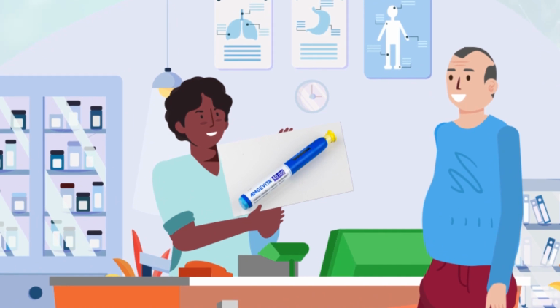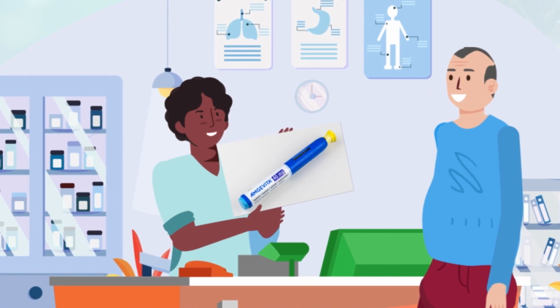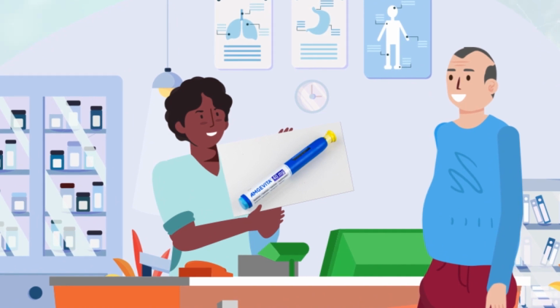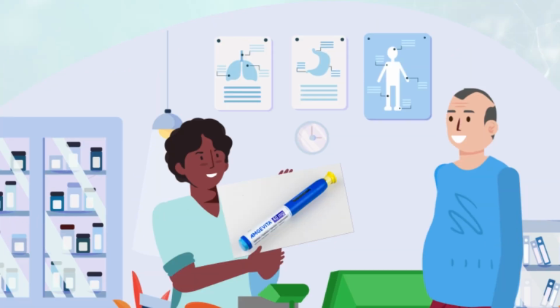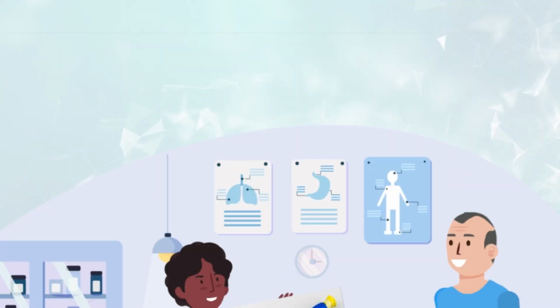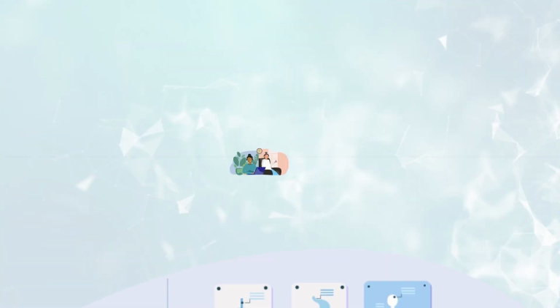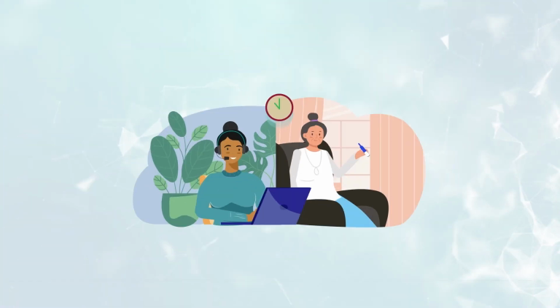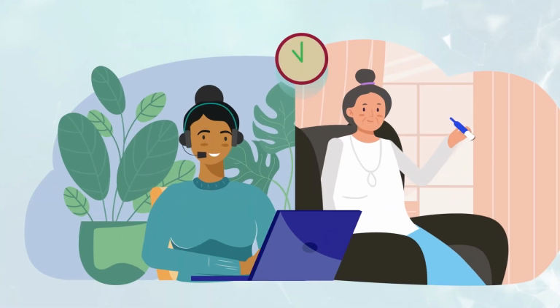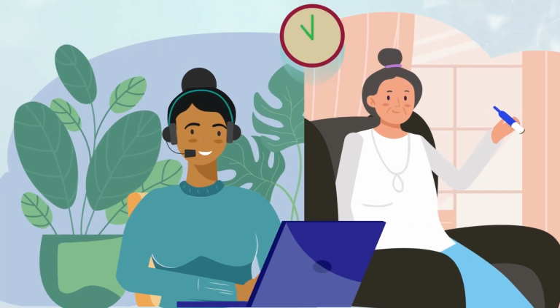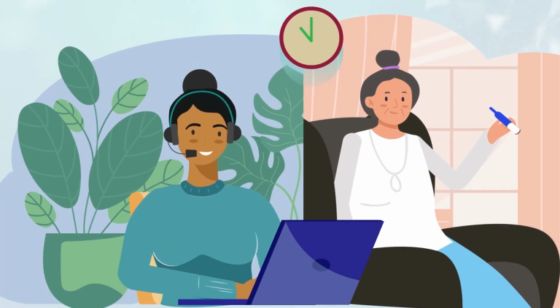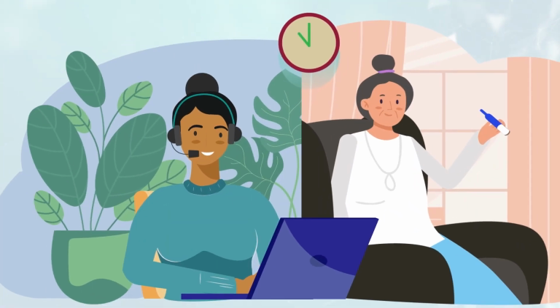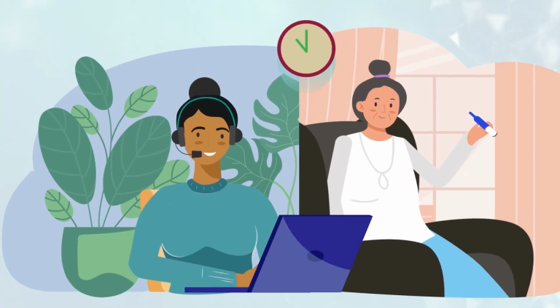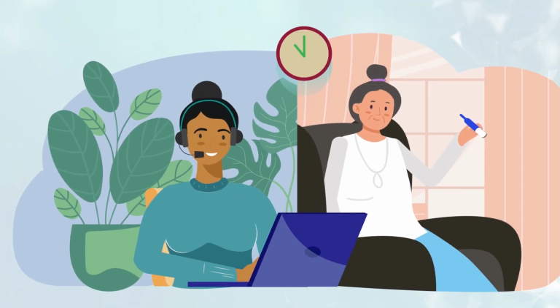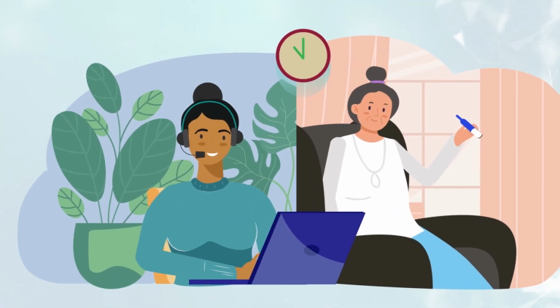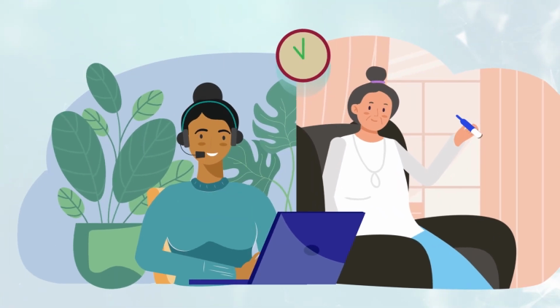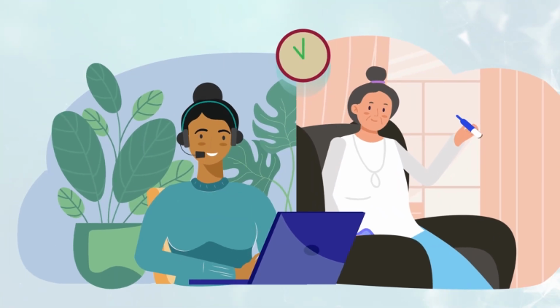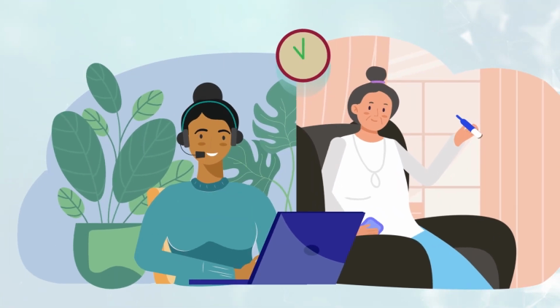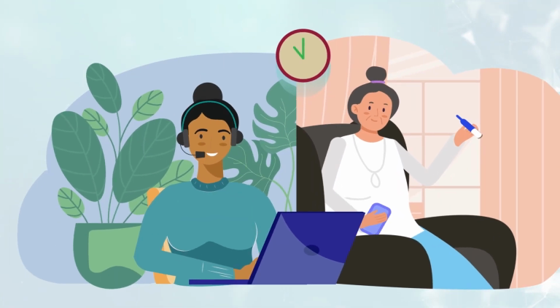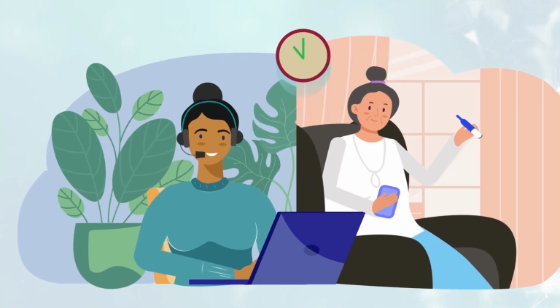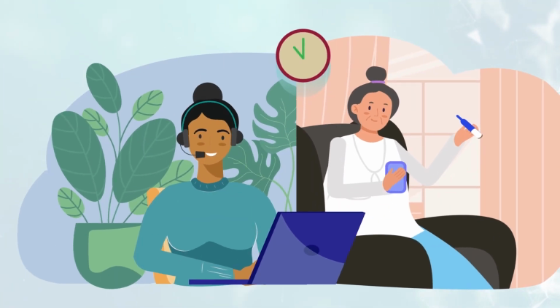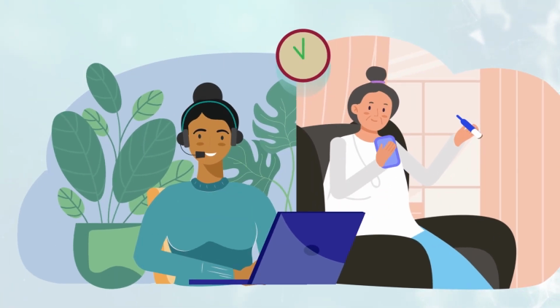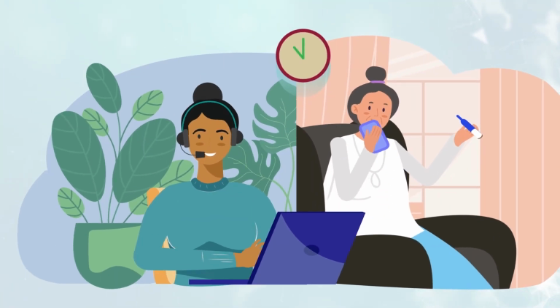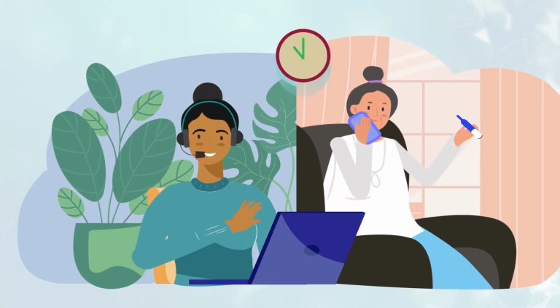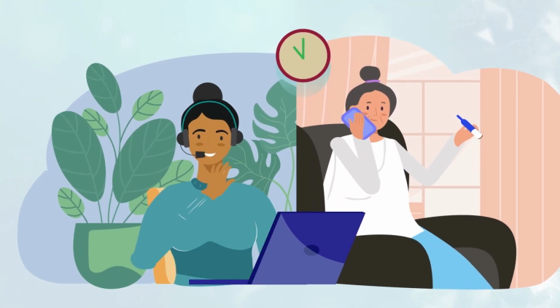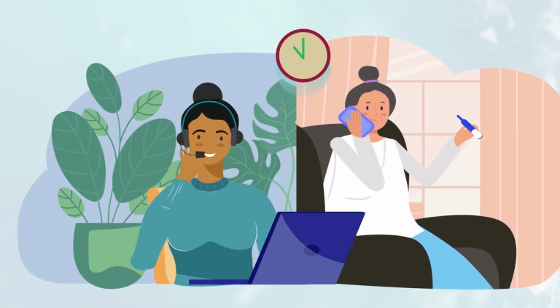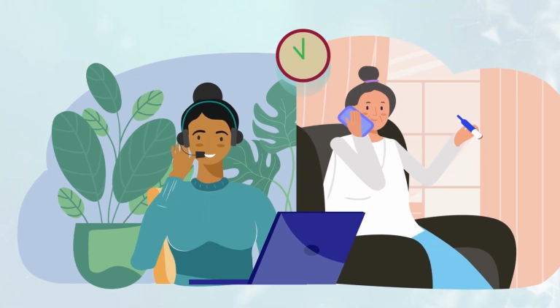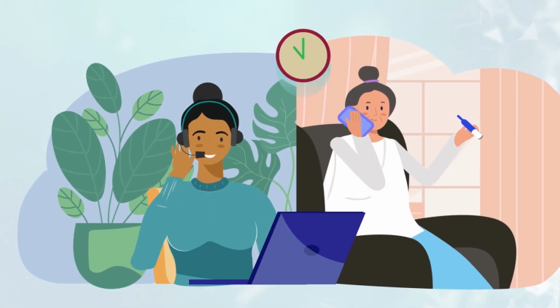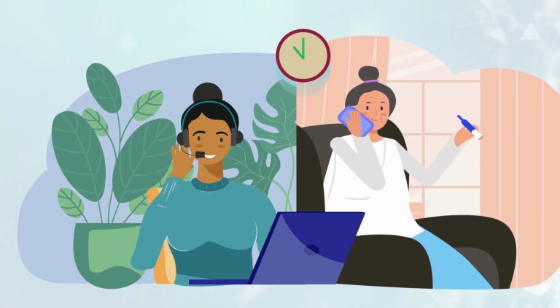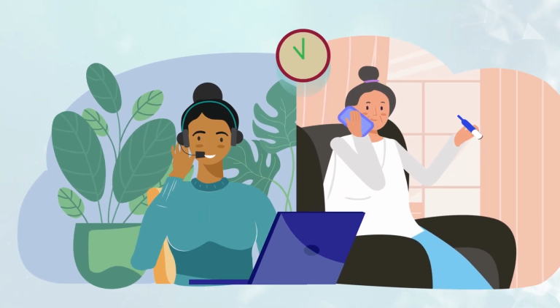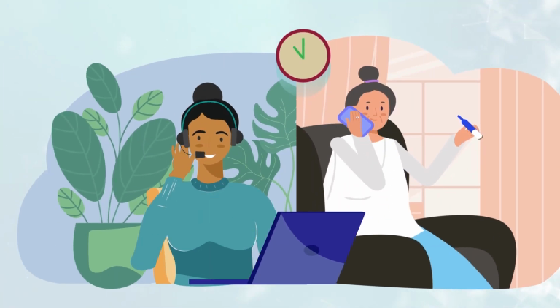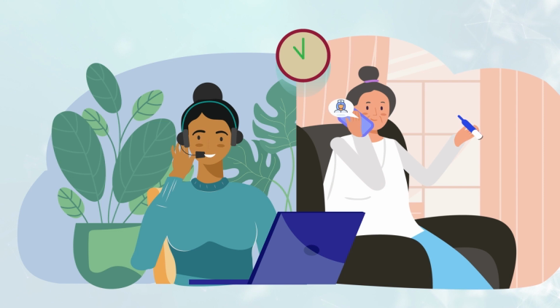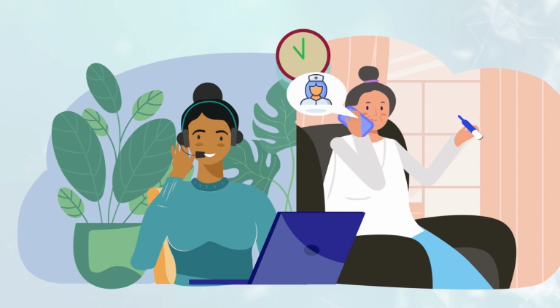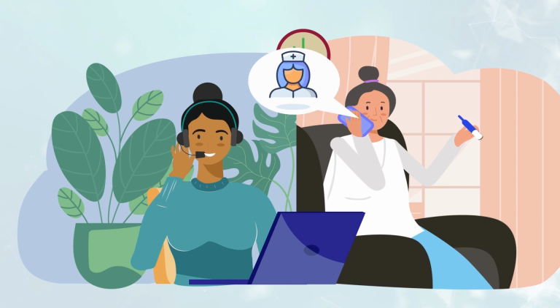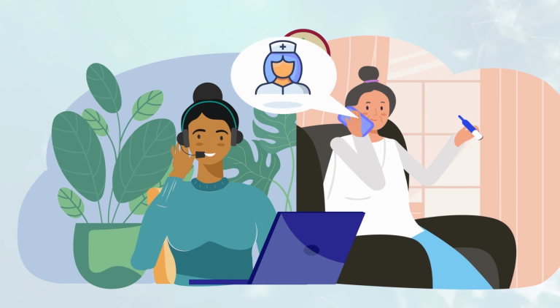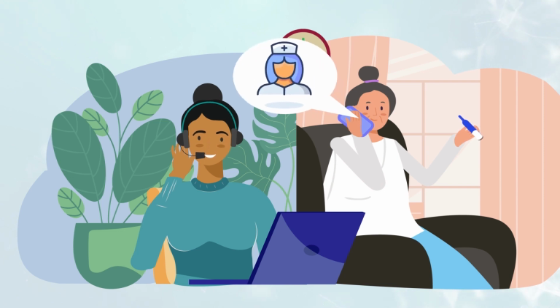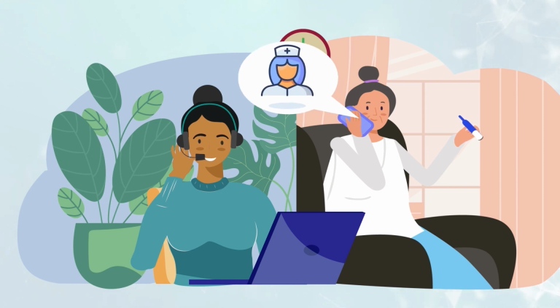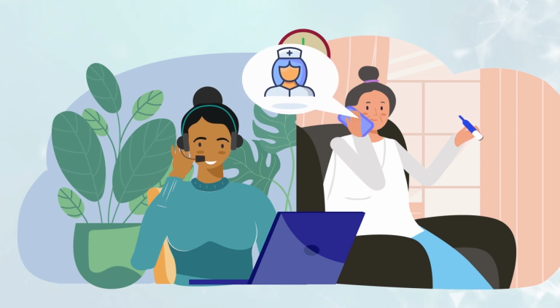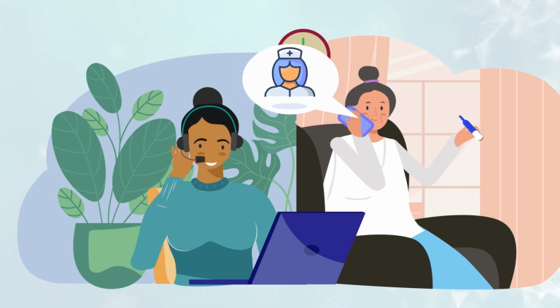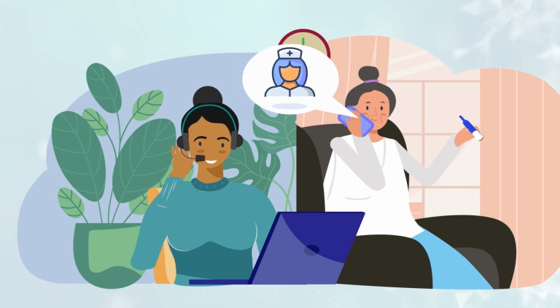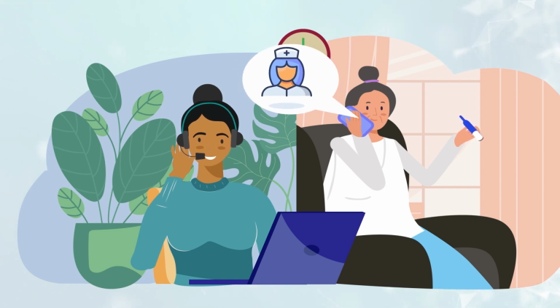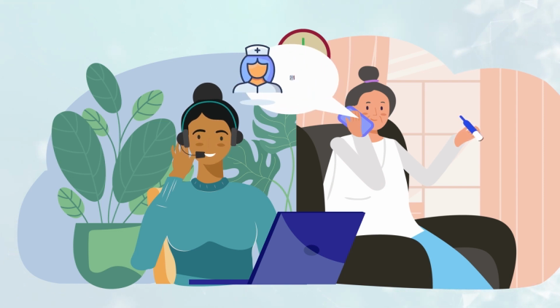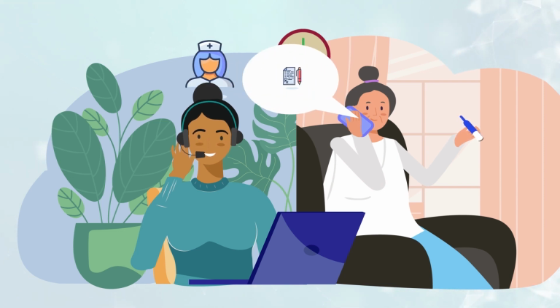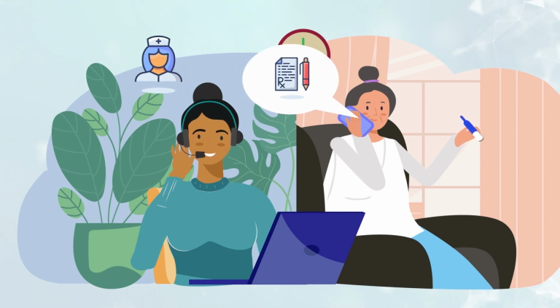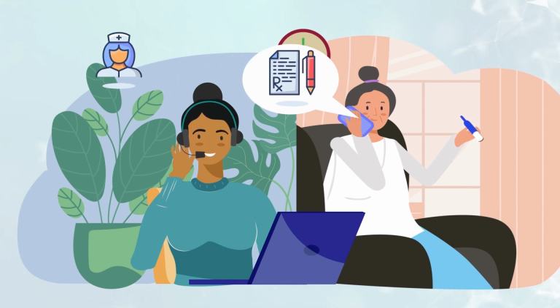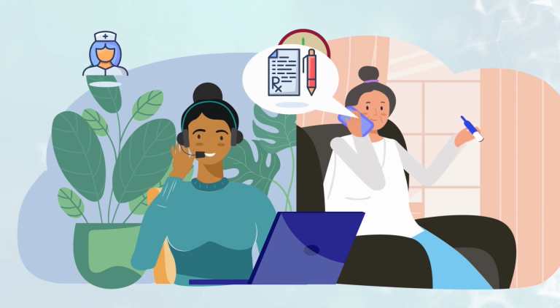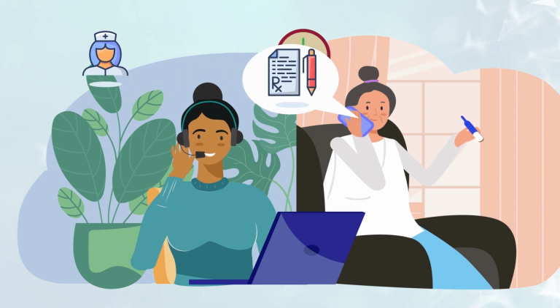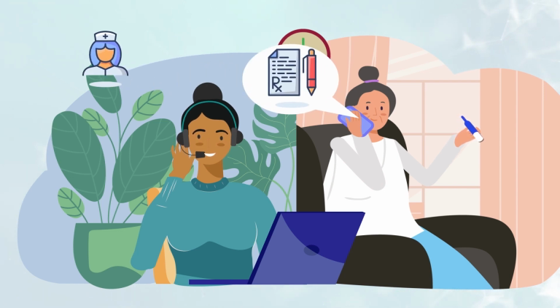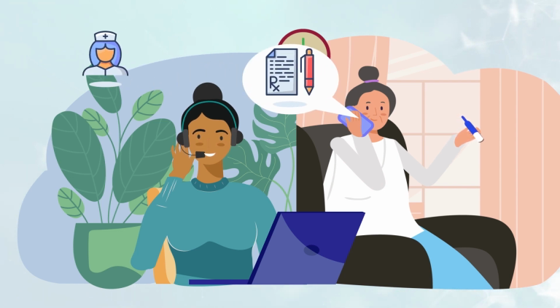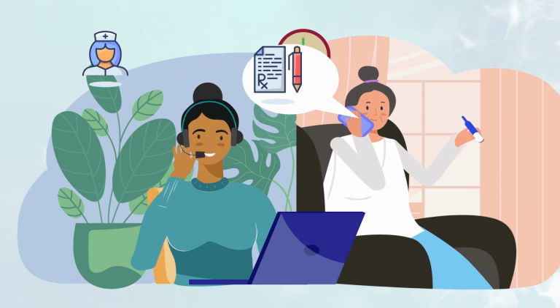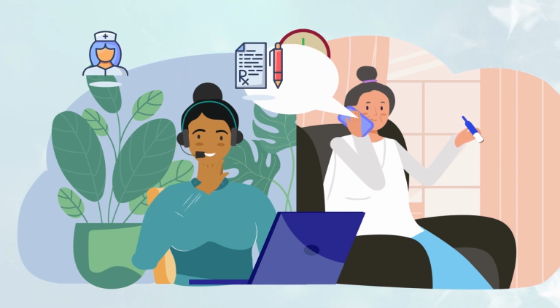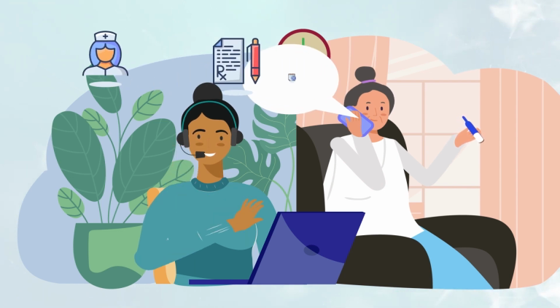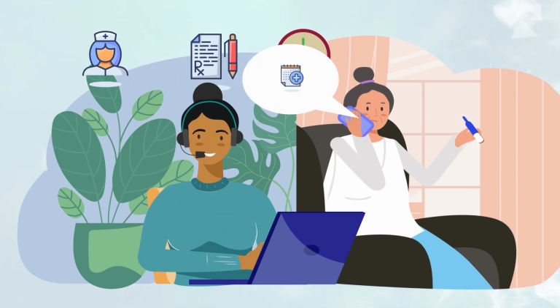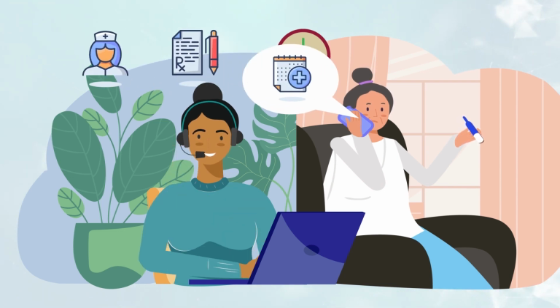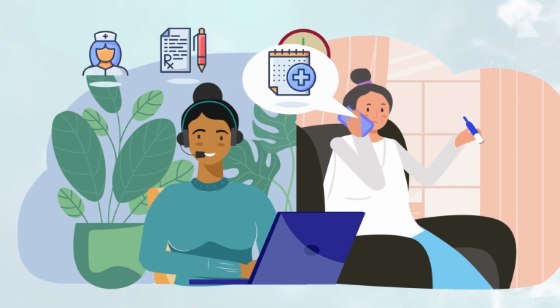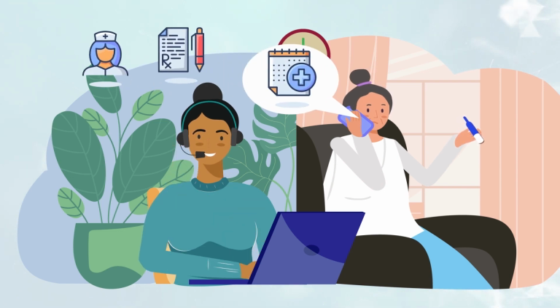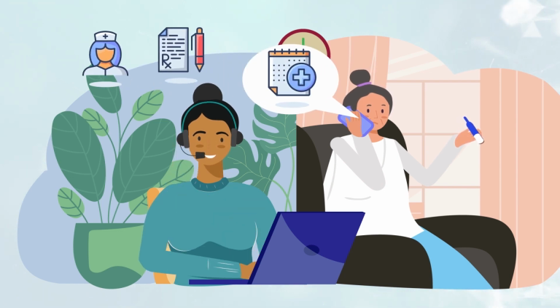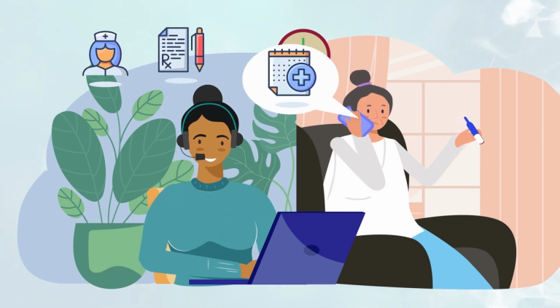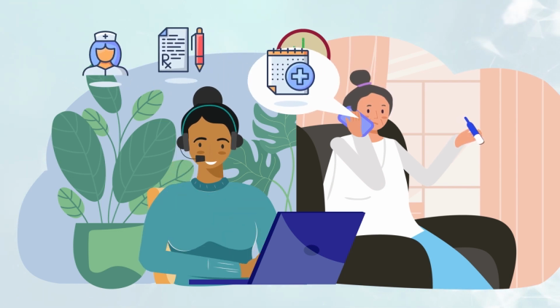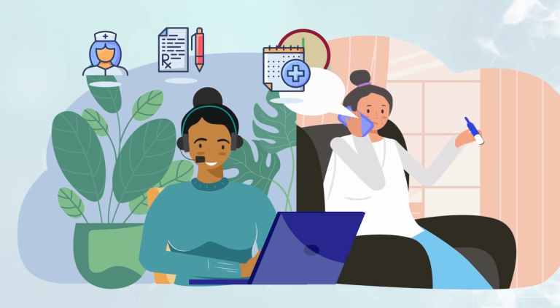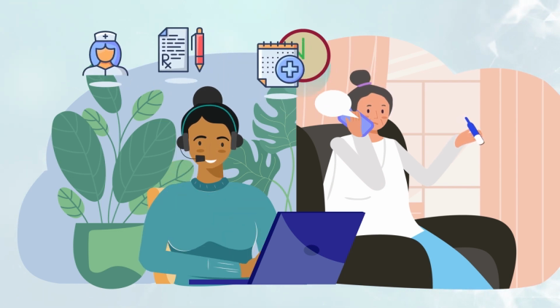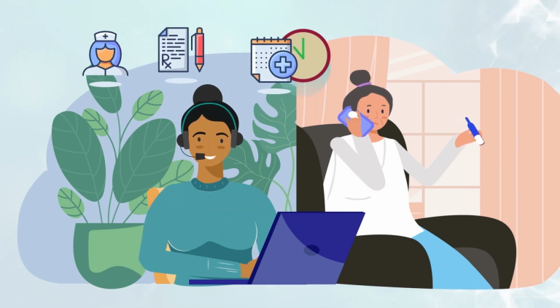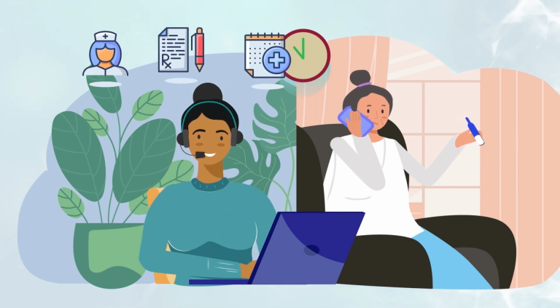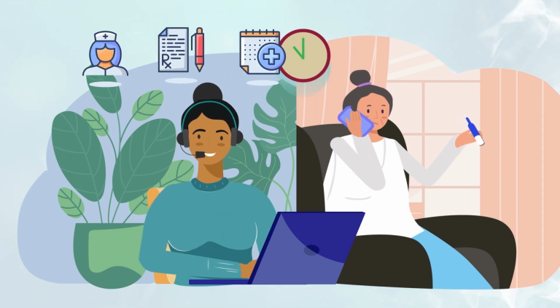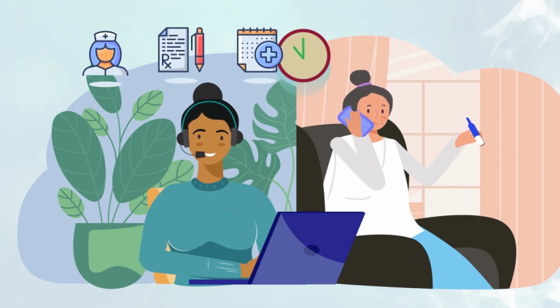These conversations could be when they contact medical information, or through a PSP, or even talking to an Amgen employee.